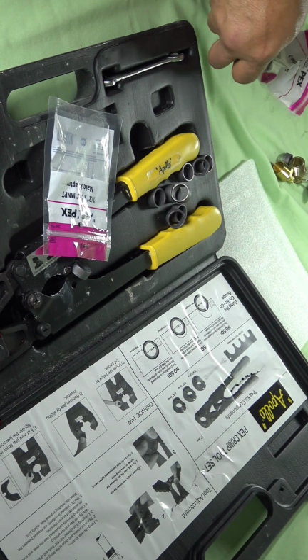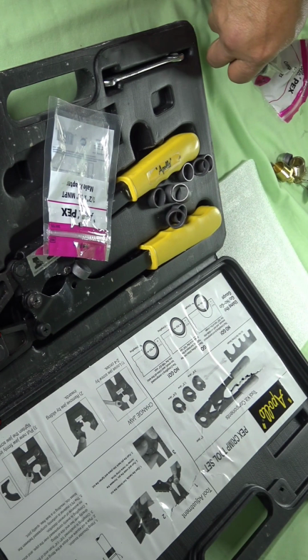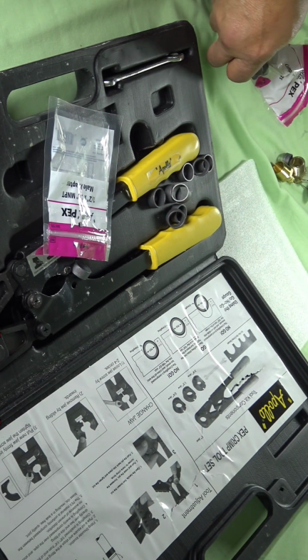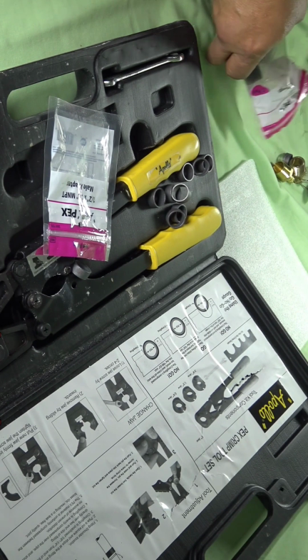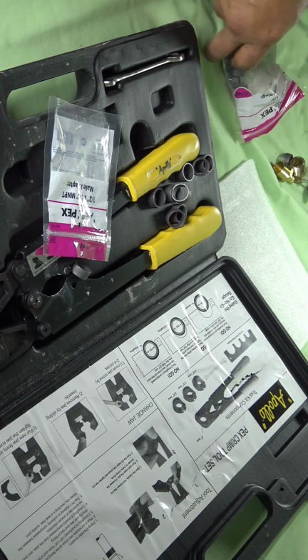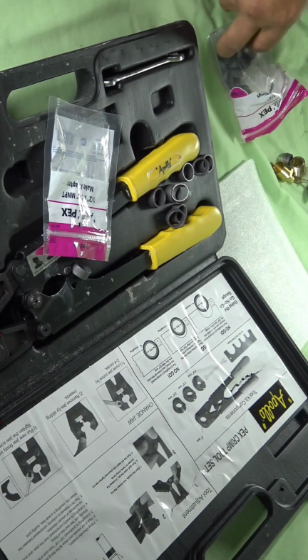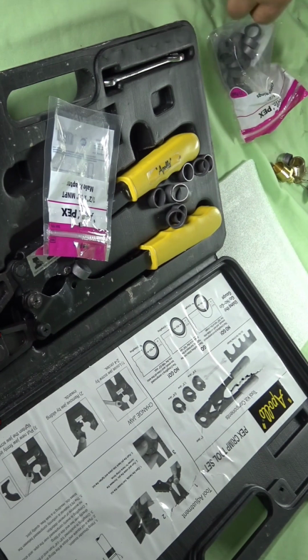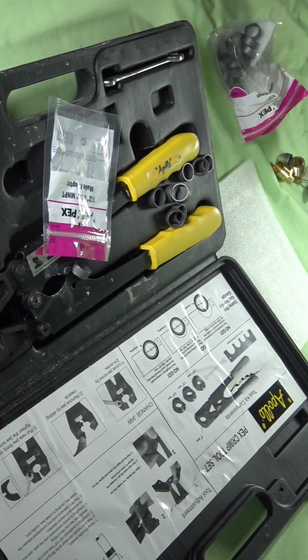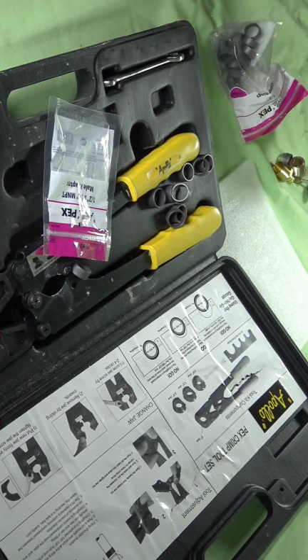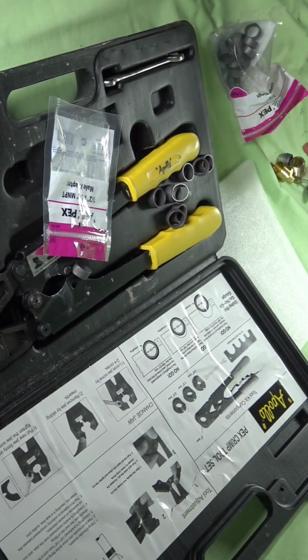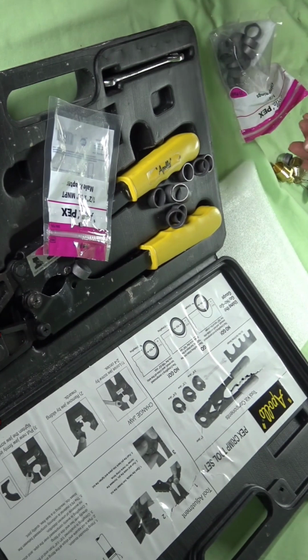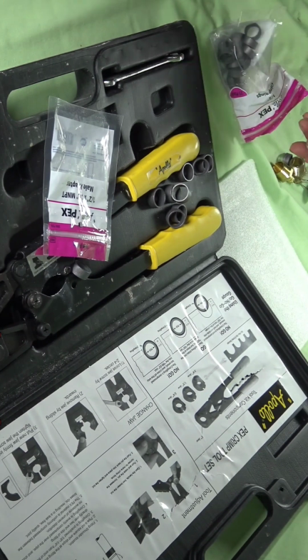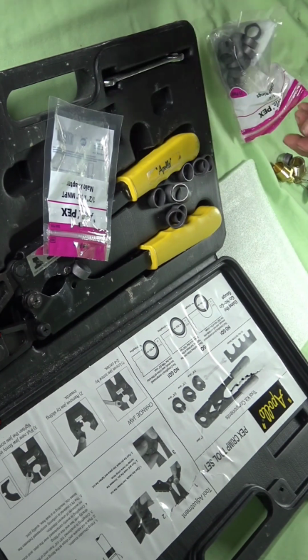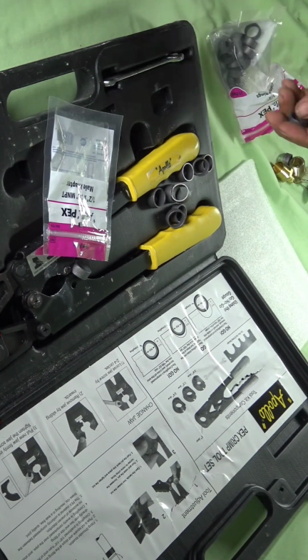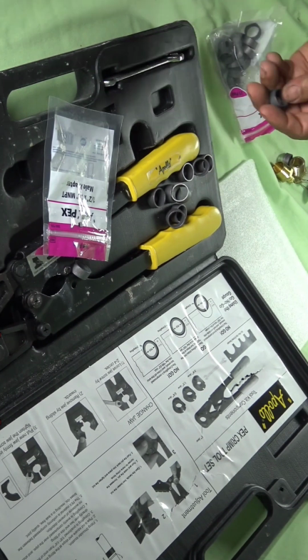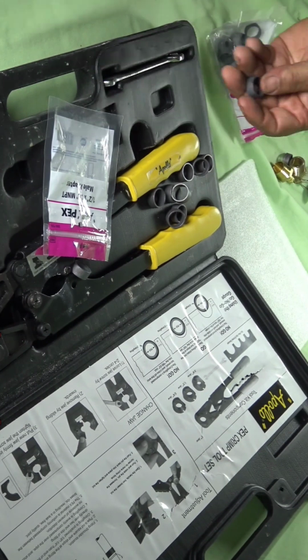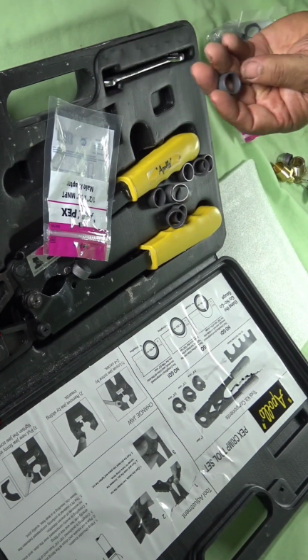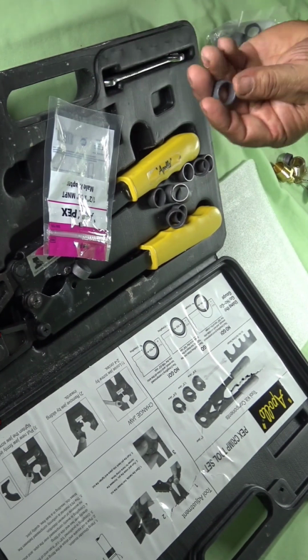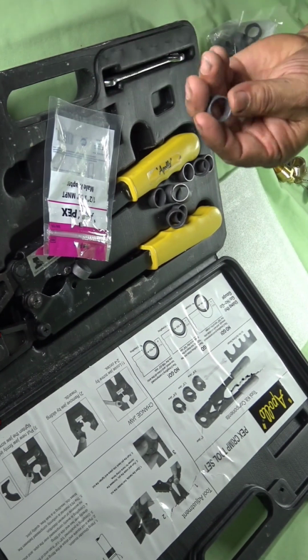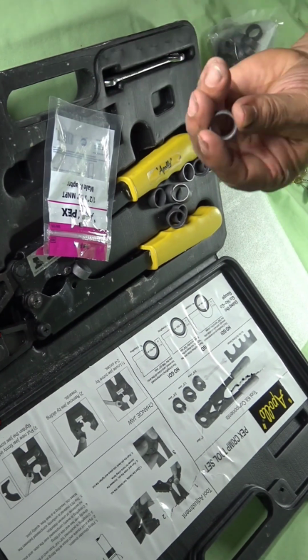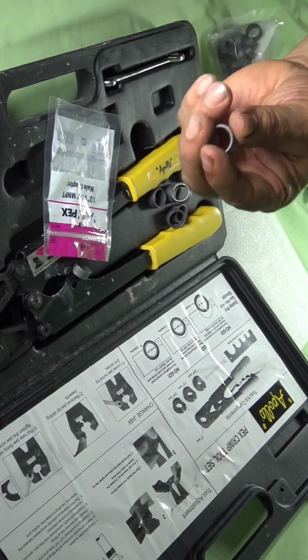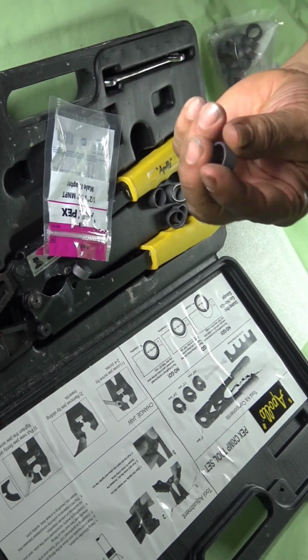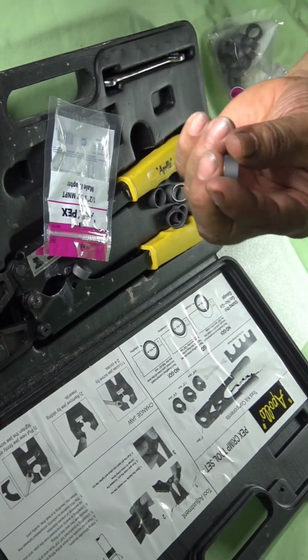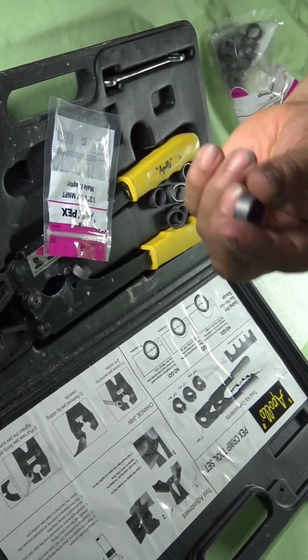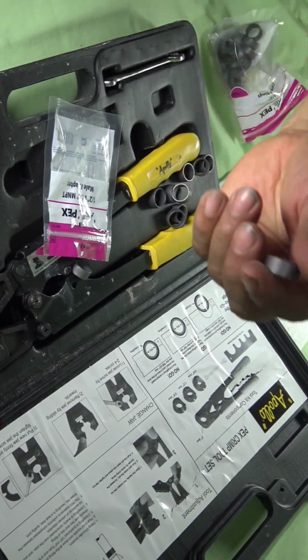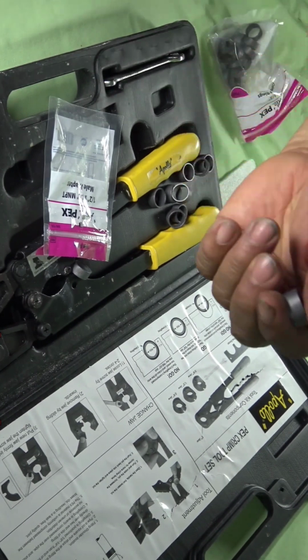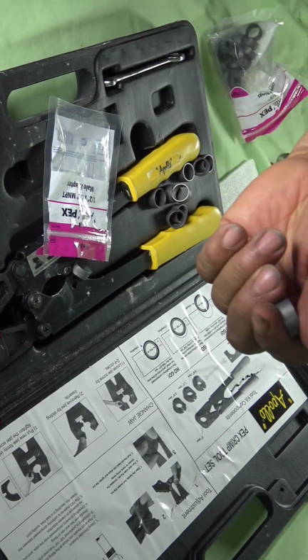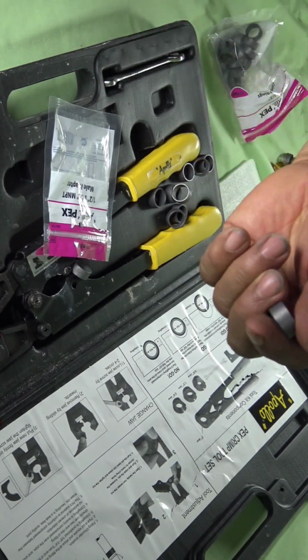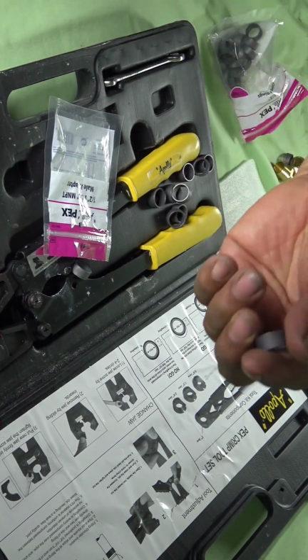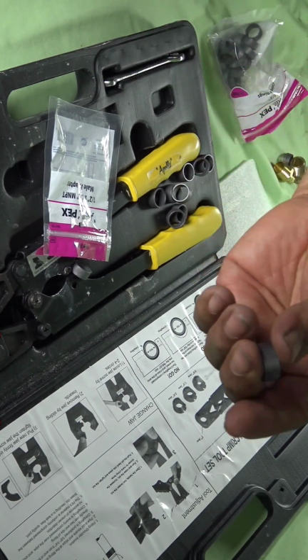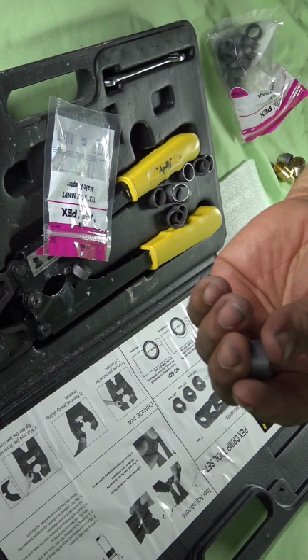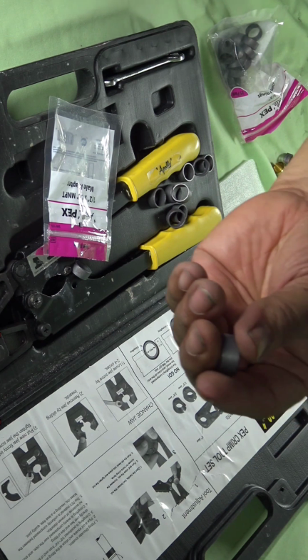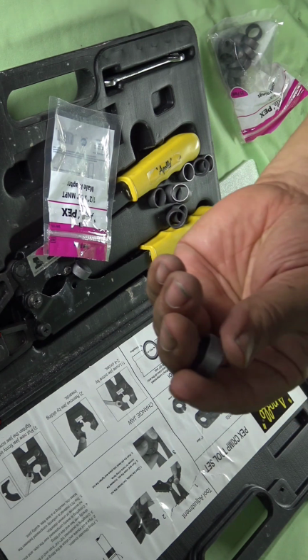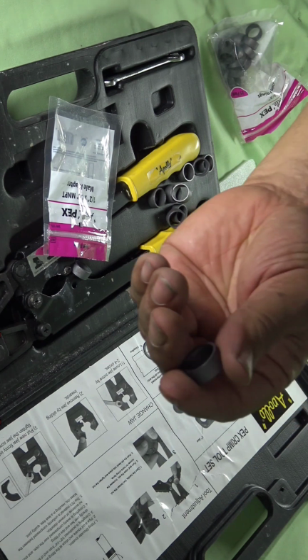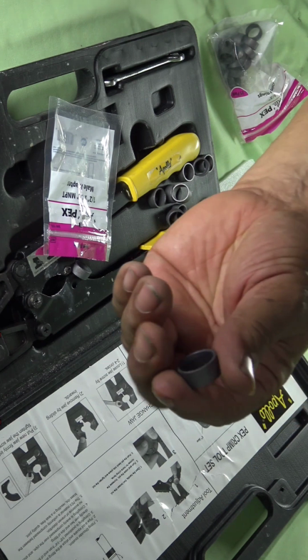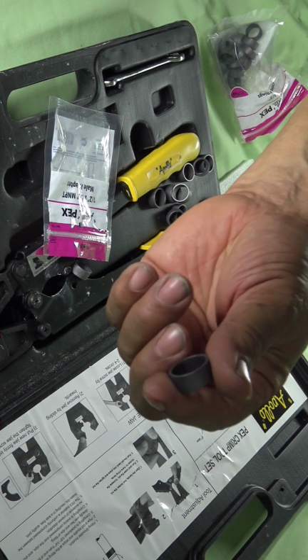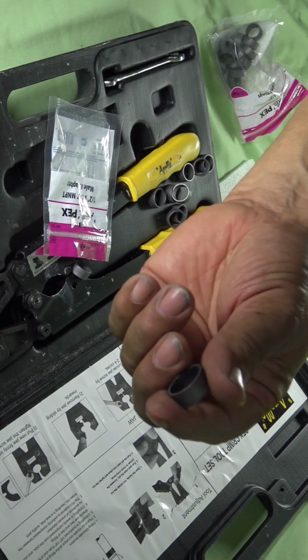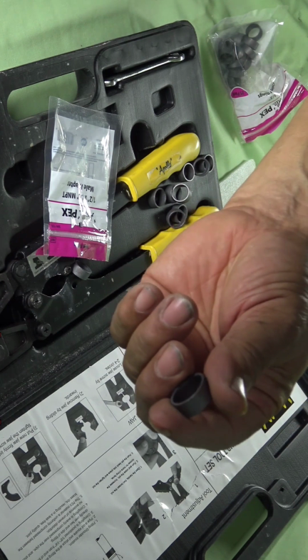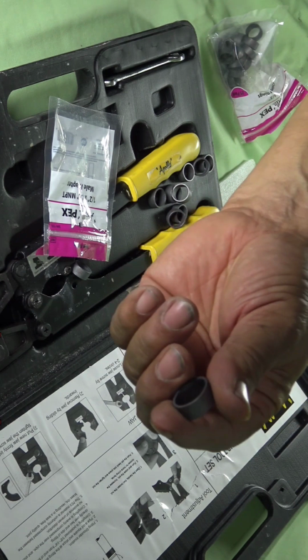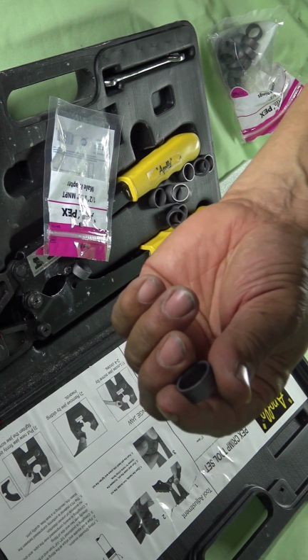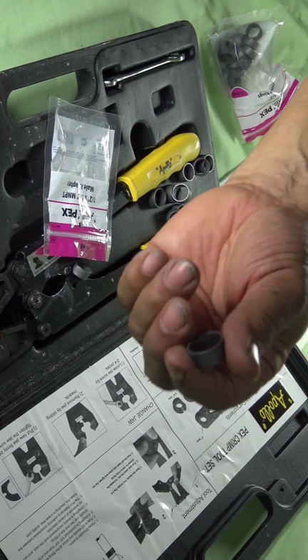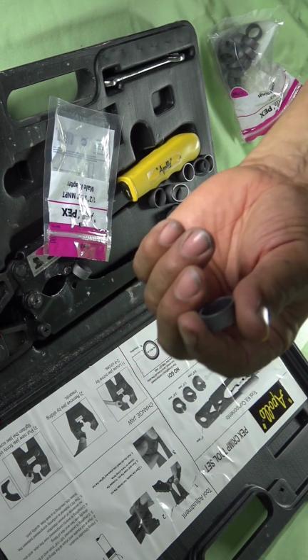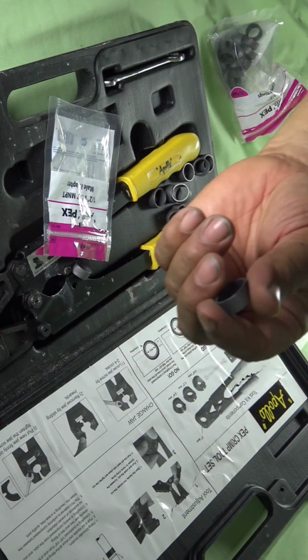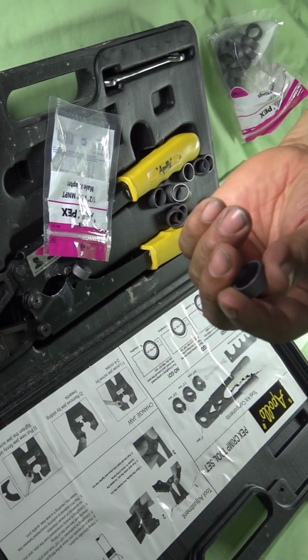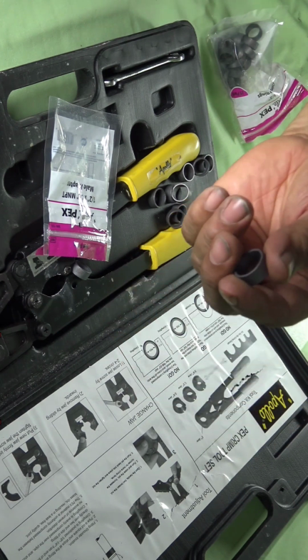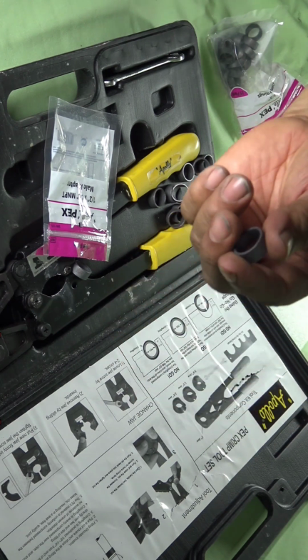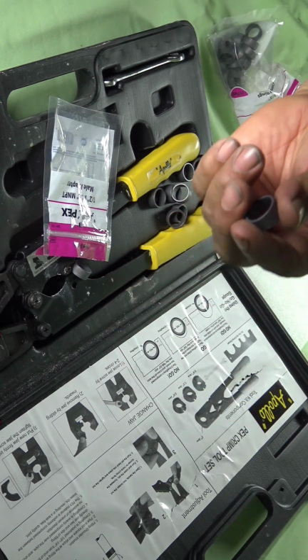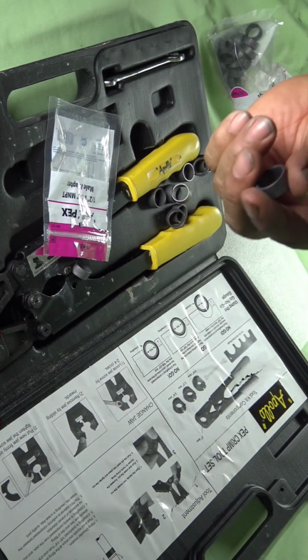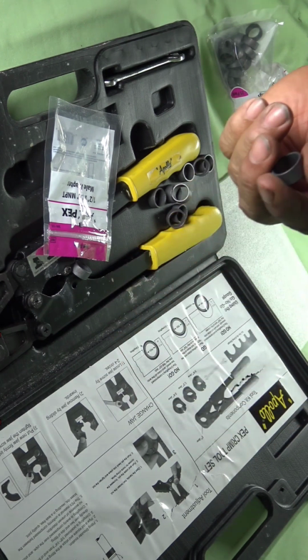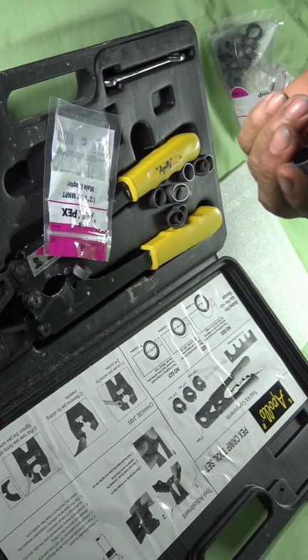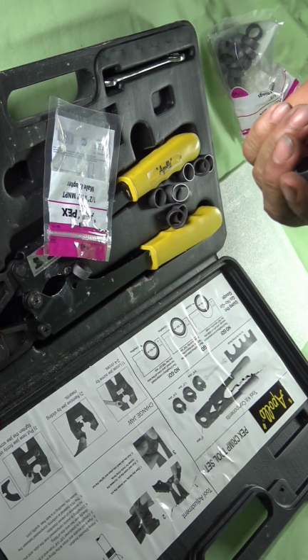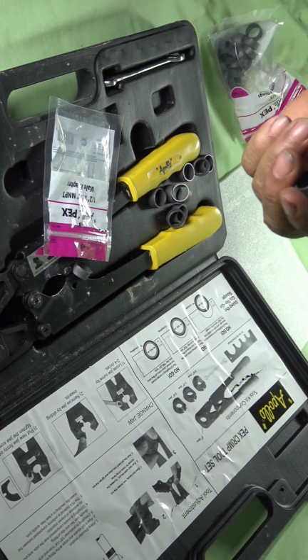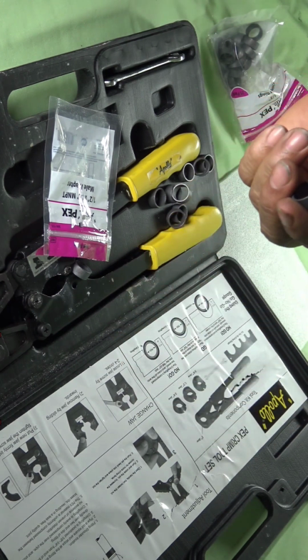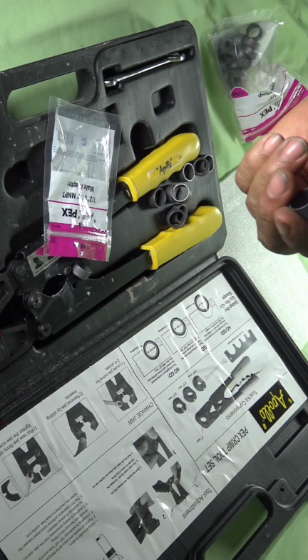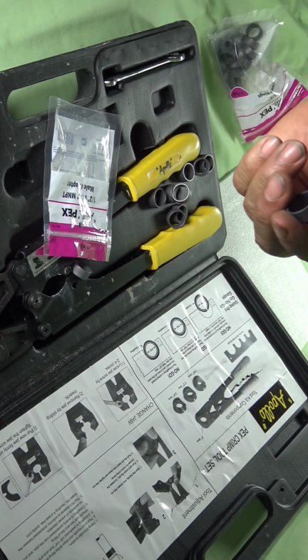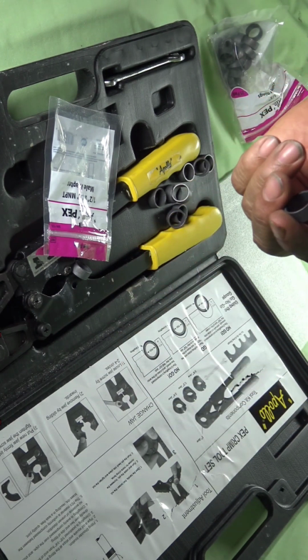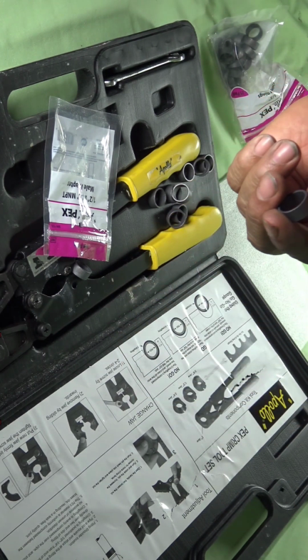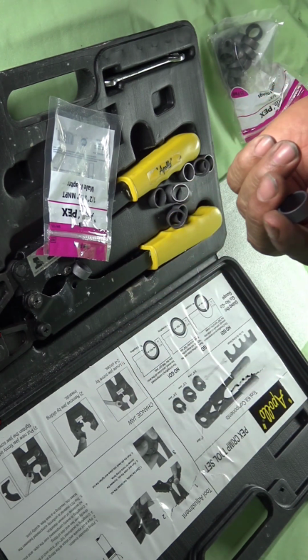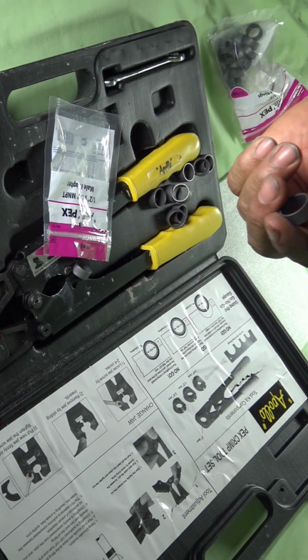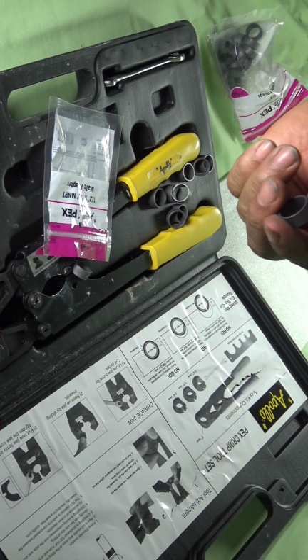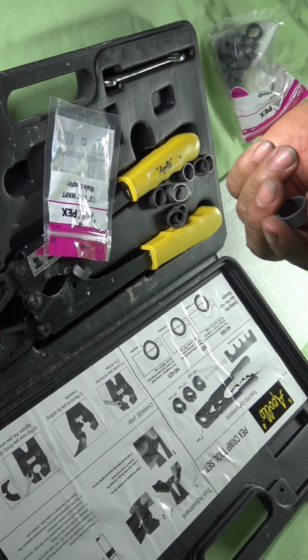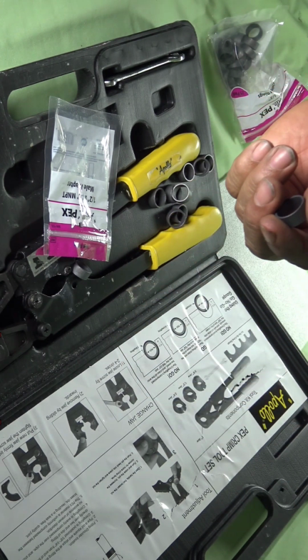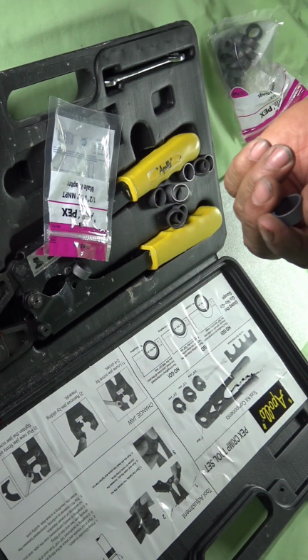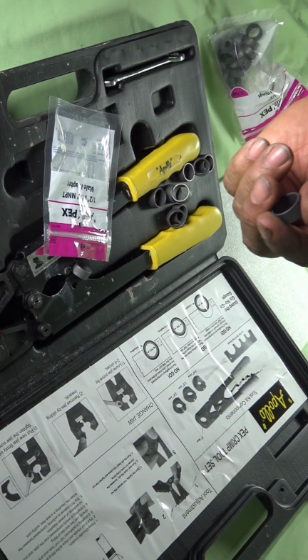Operating the tool is pretty much self-explanatory, and you can see the animated drawing that they have there.